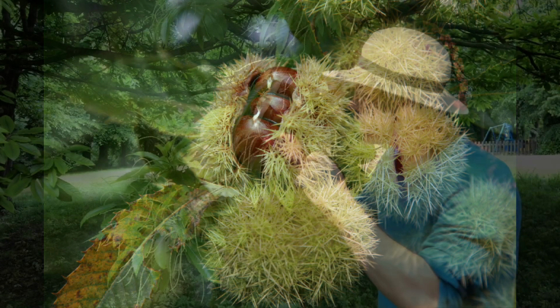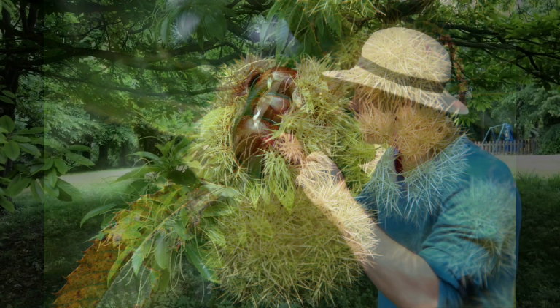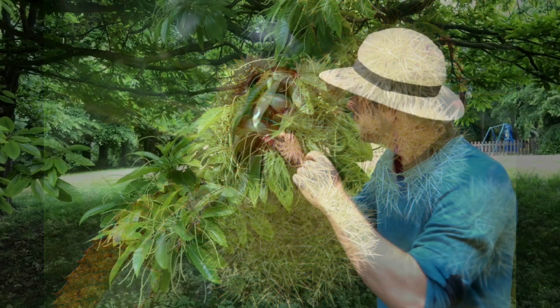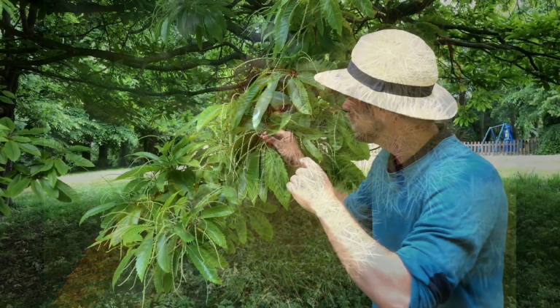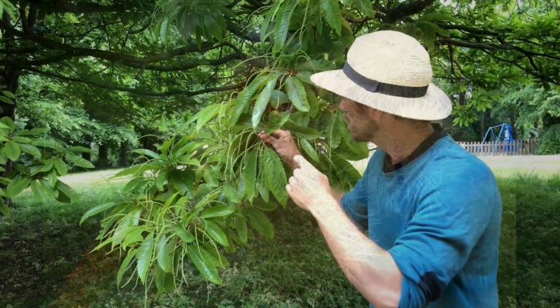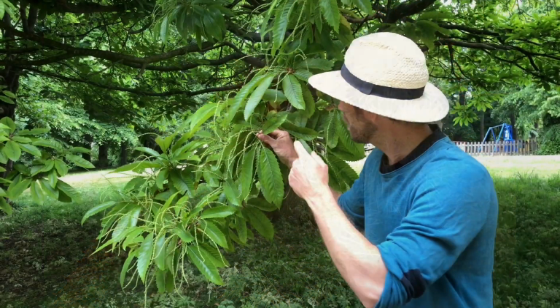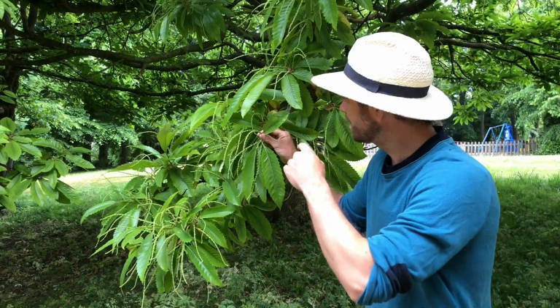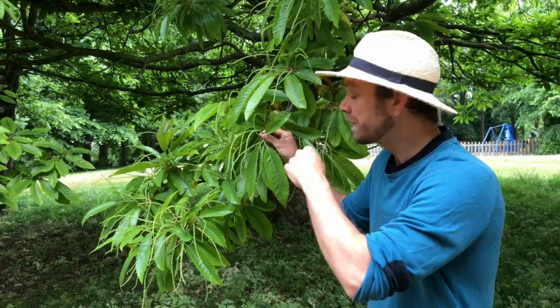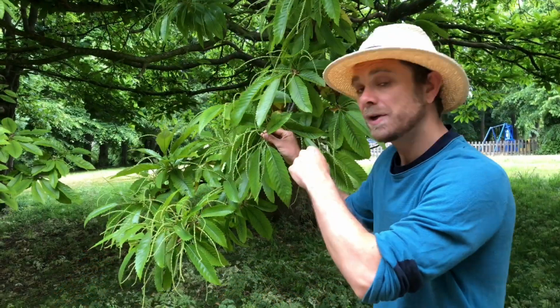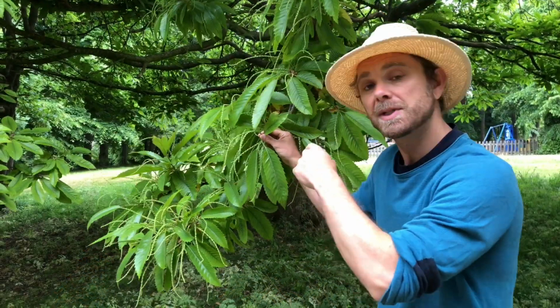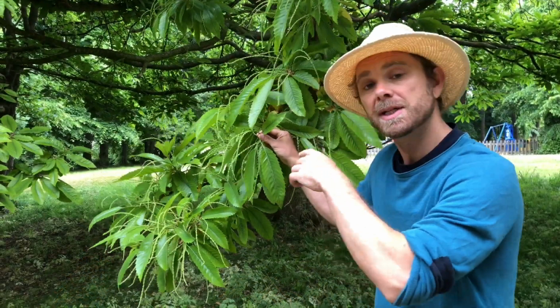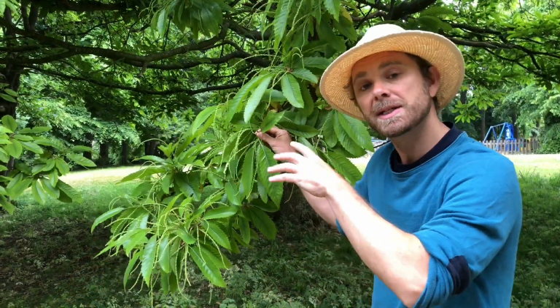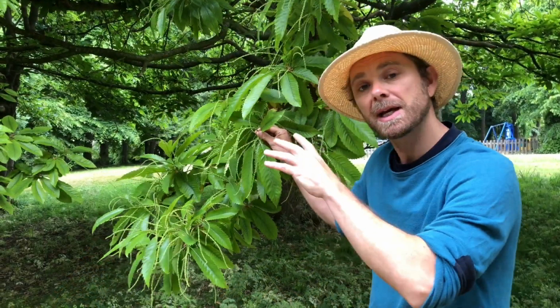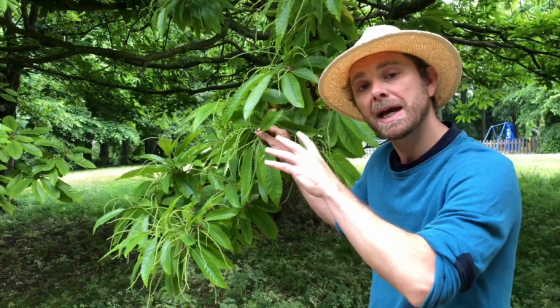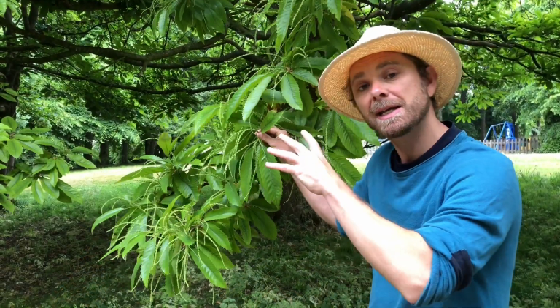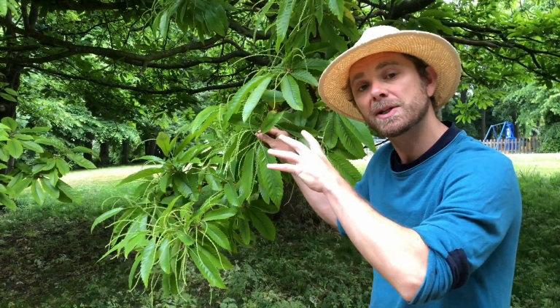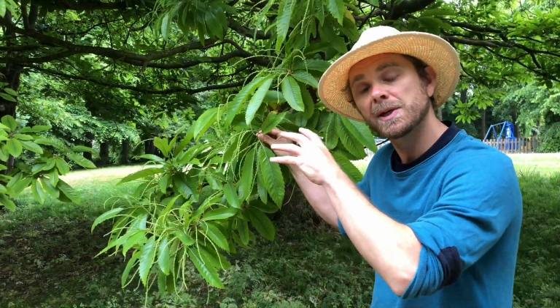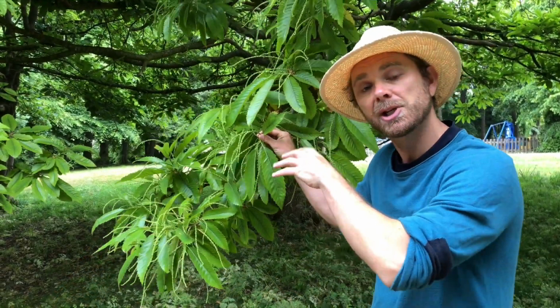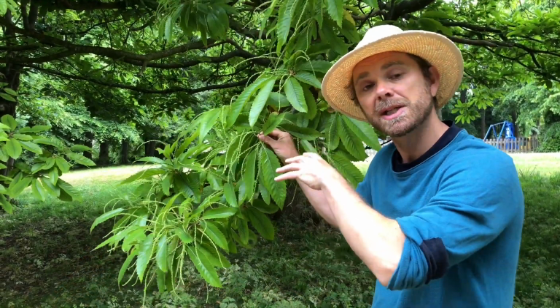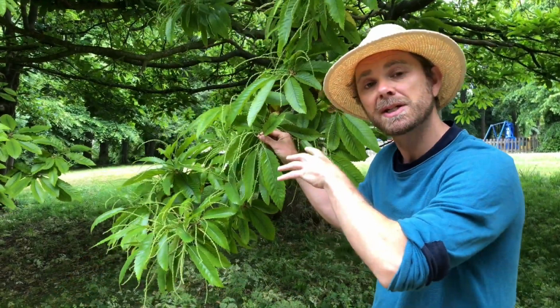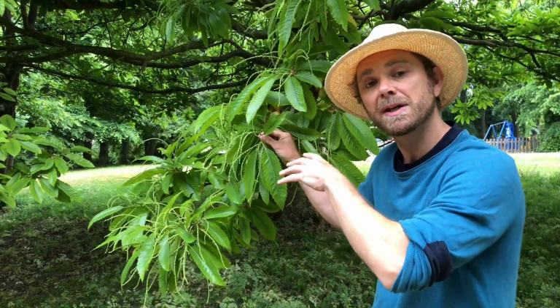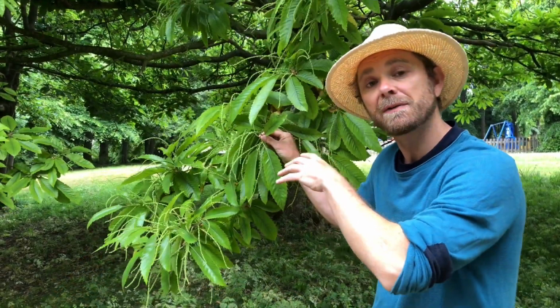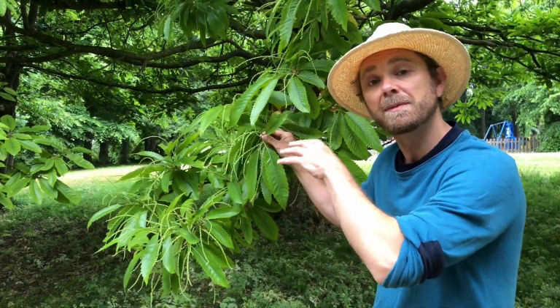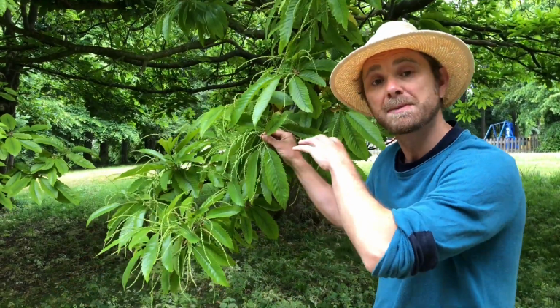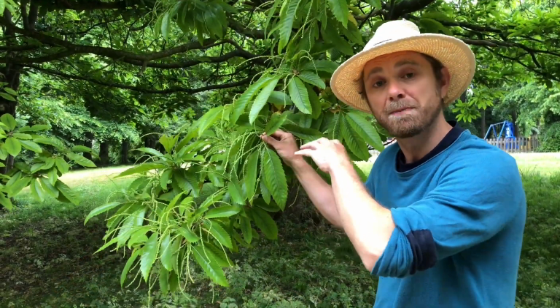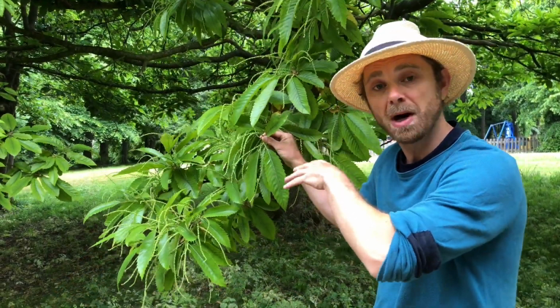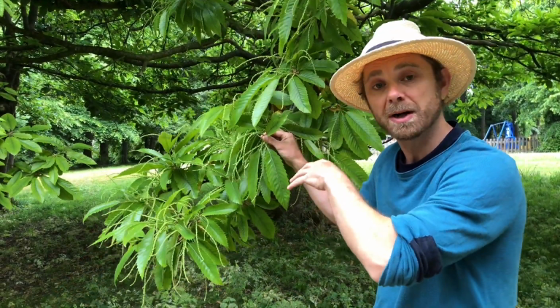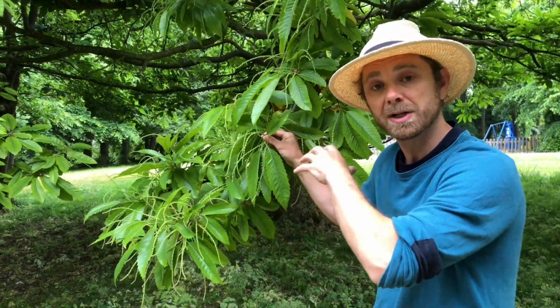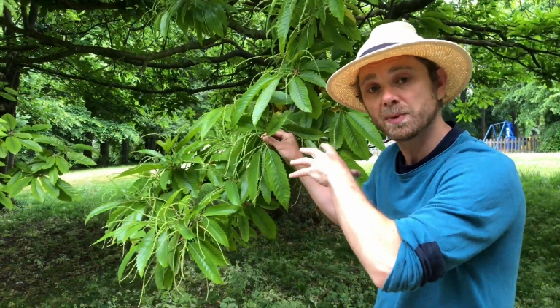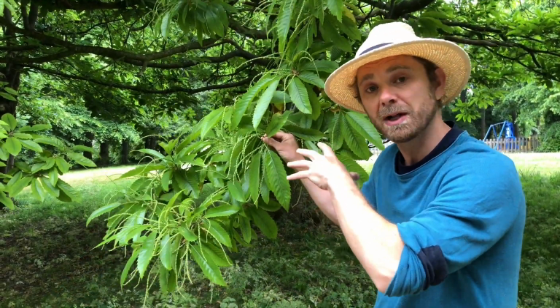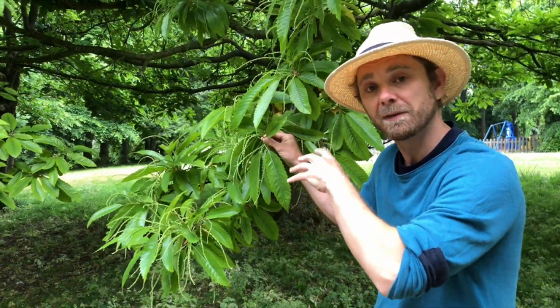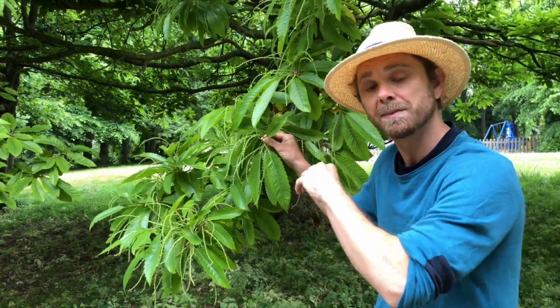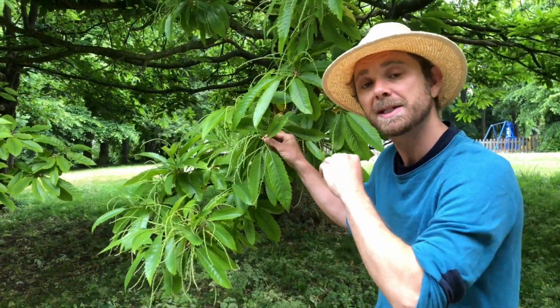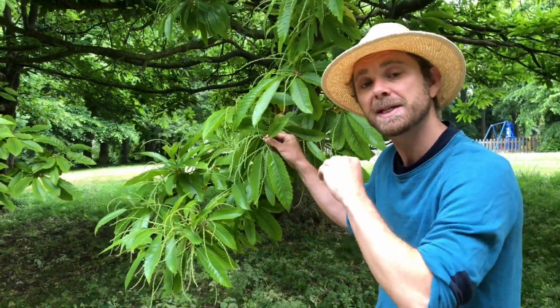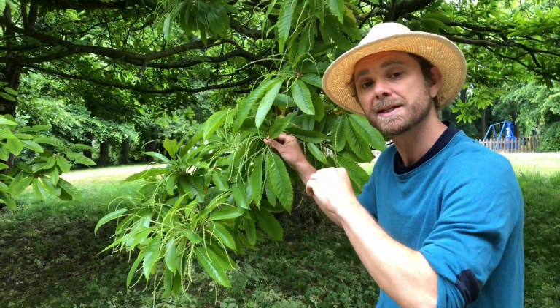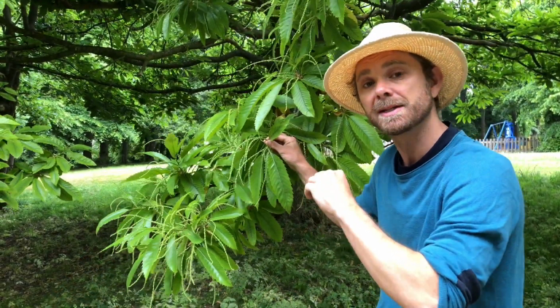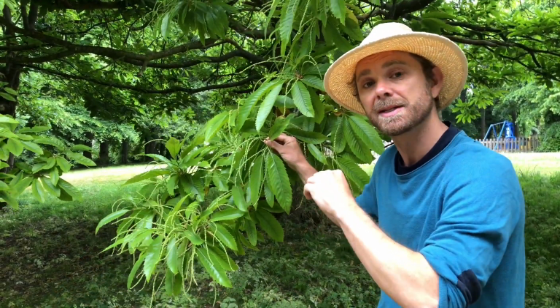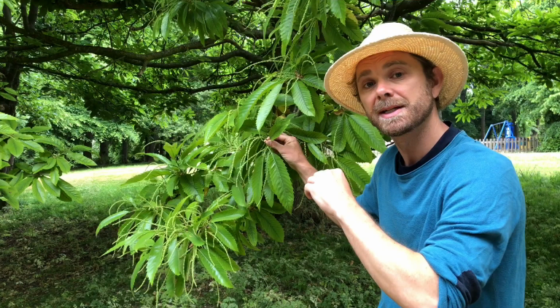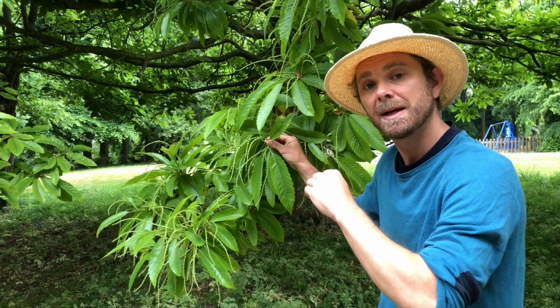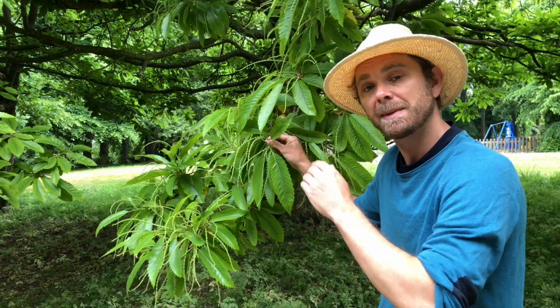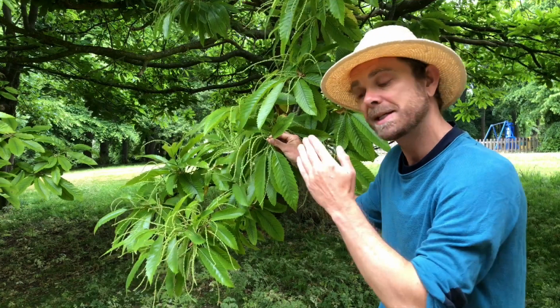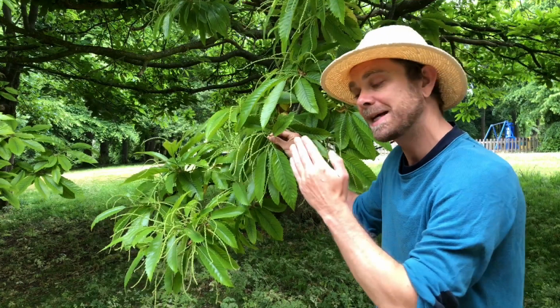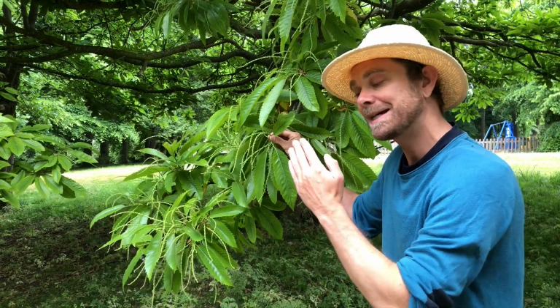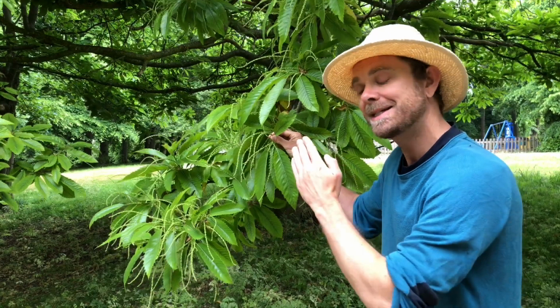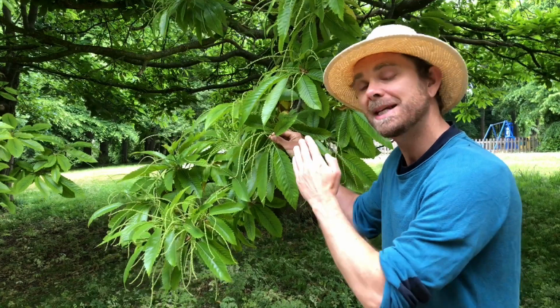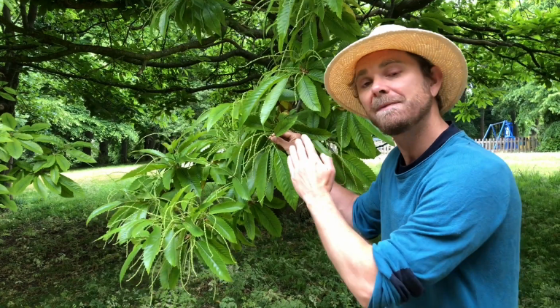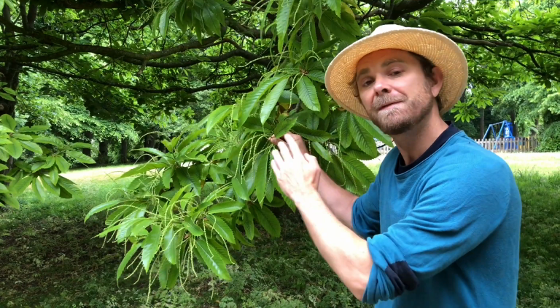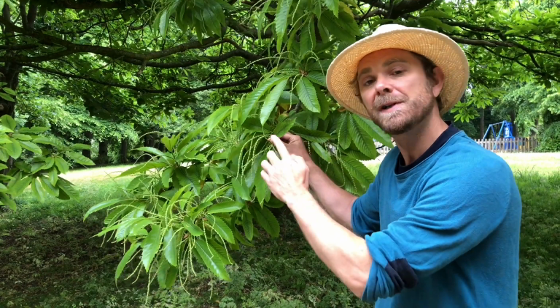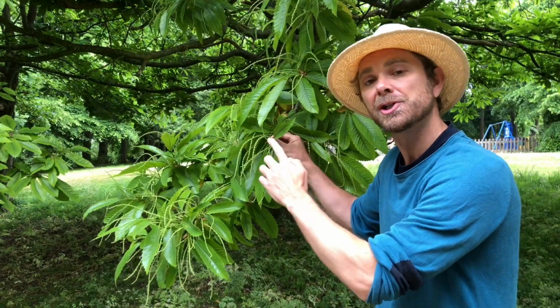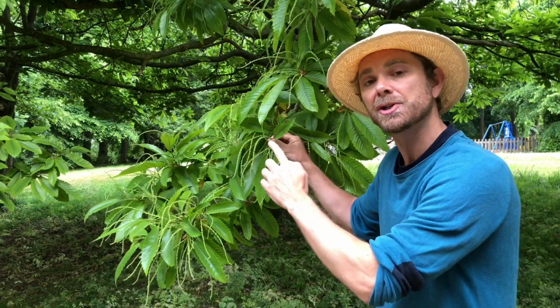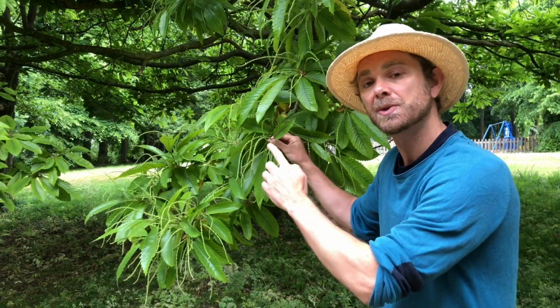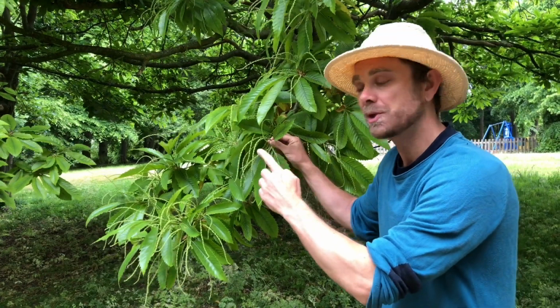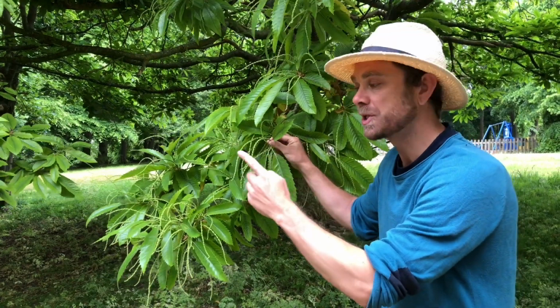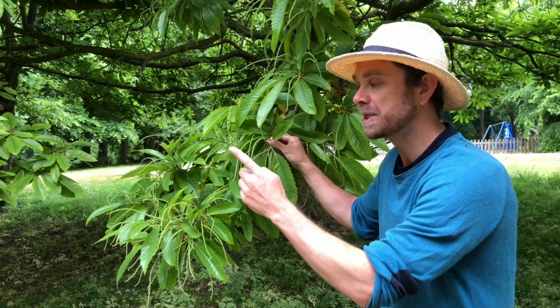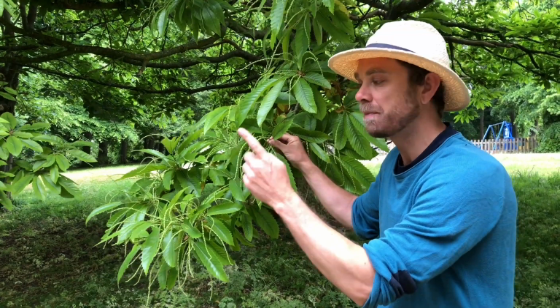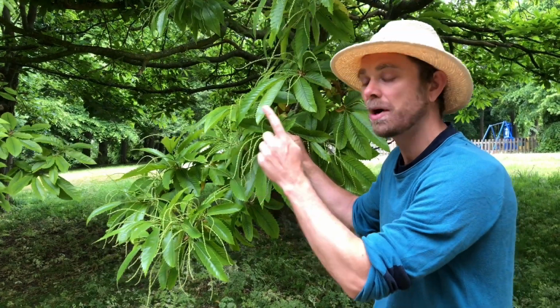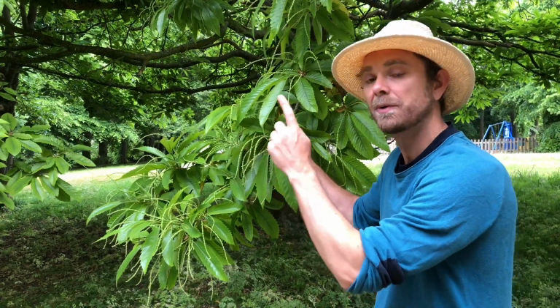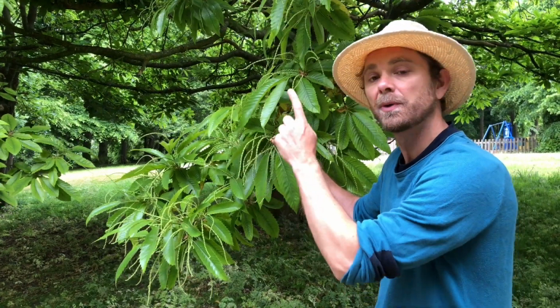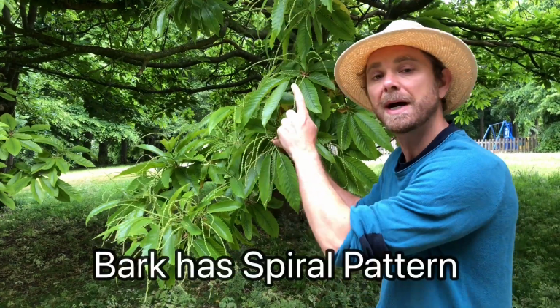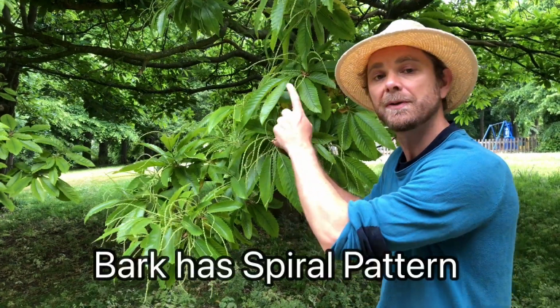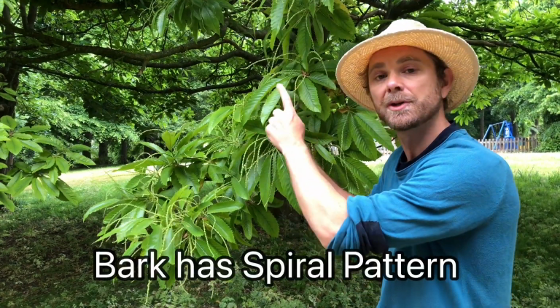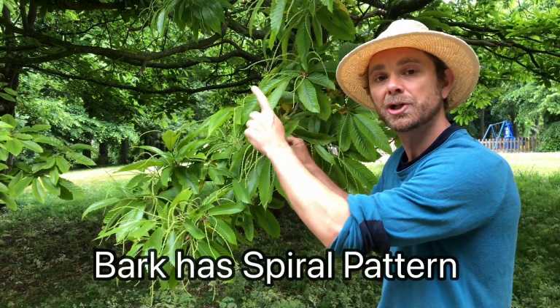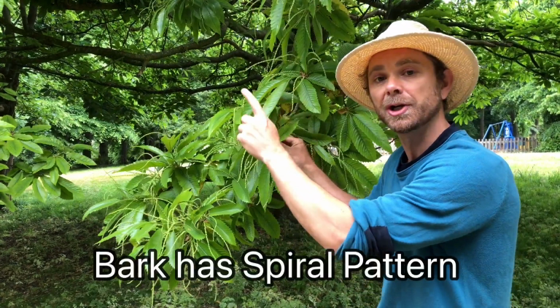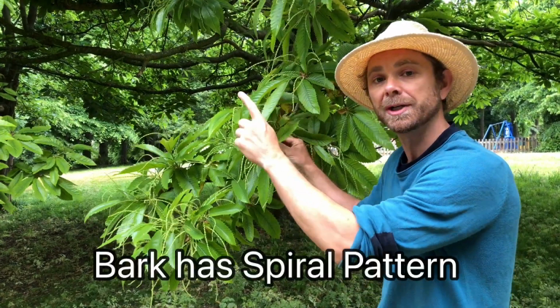You can often notice a sweet chestnut from its bark as well, from a distance, because it has deep fissures which spiral around the trunk.